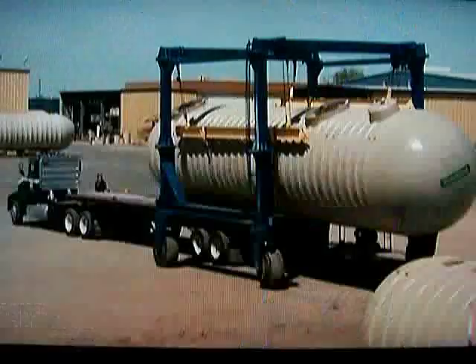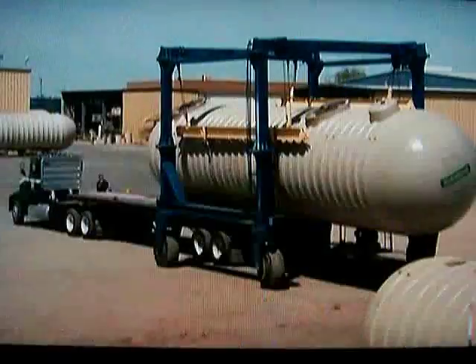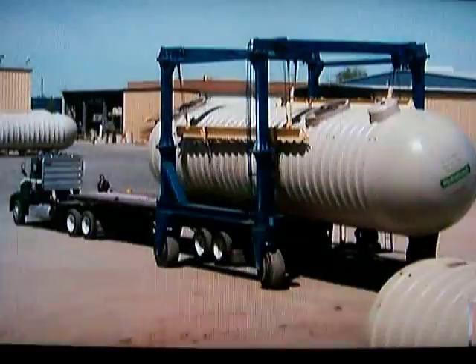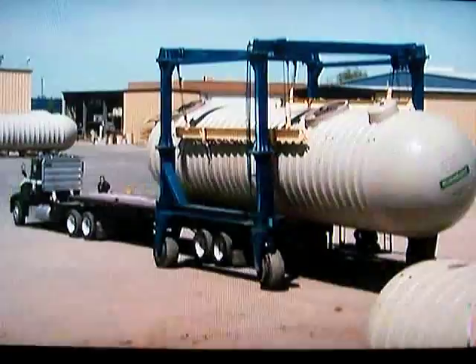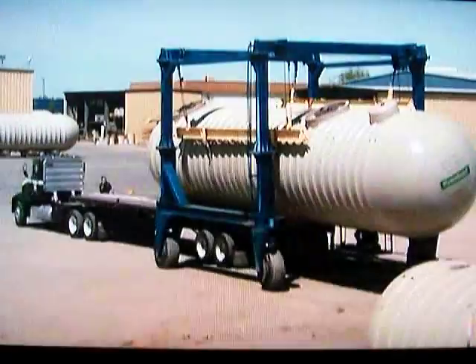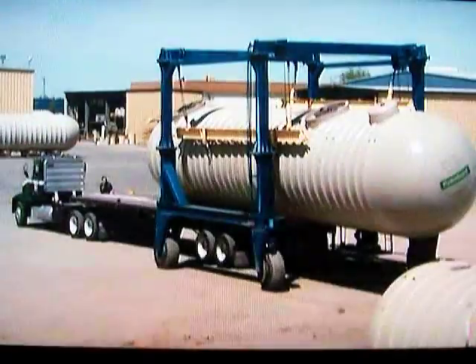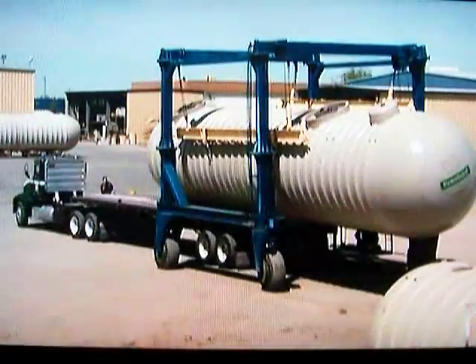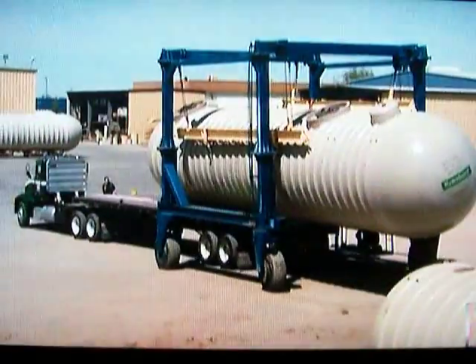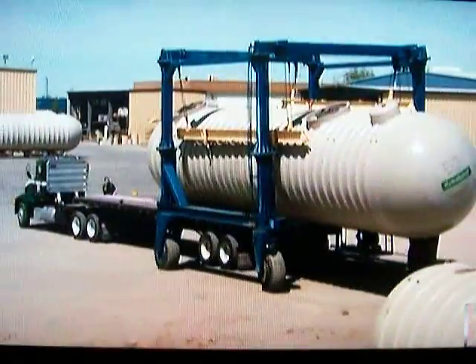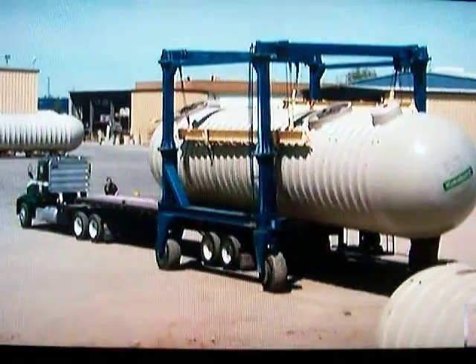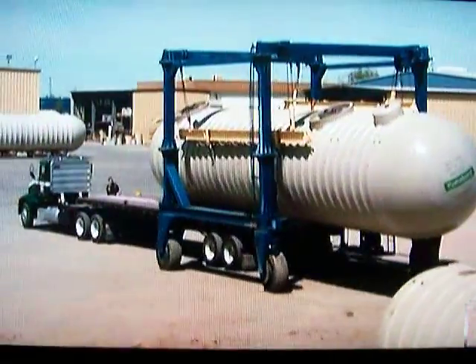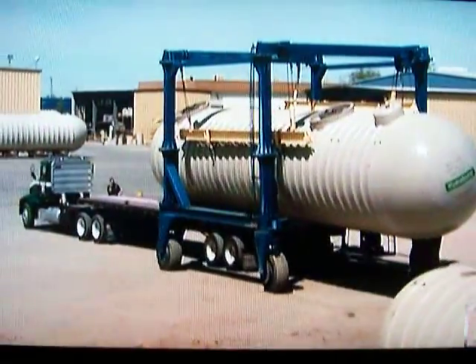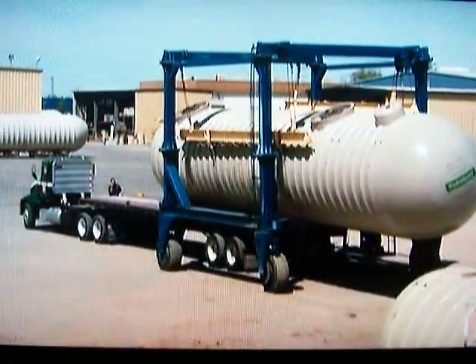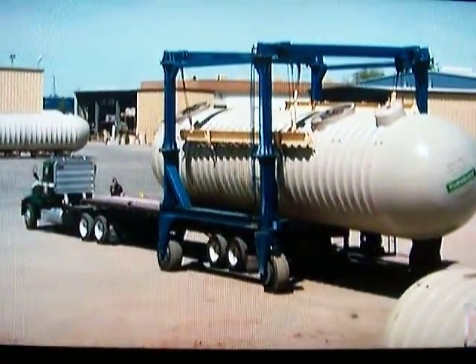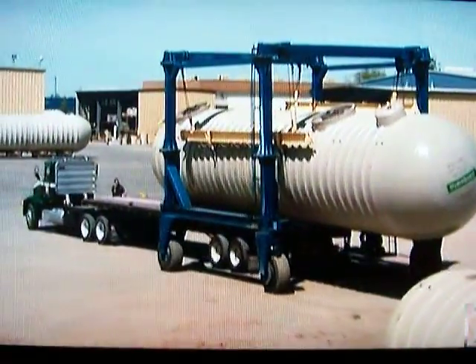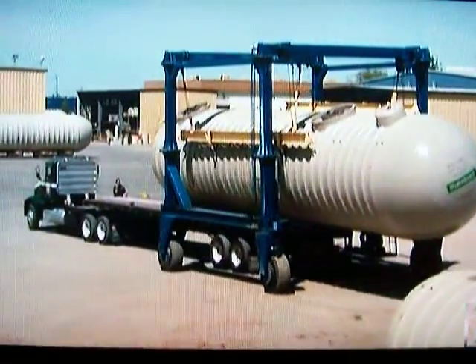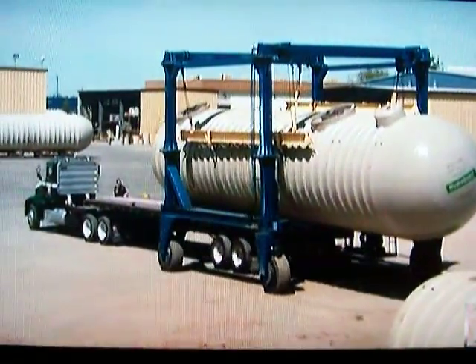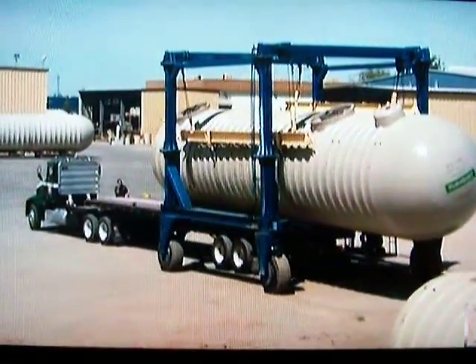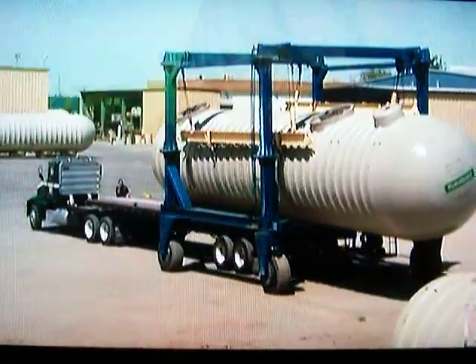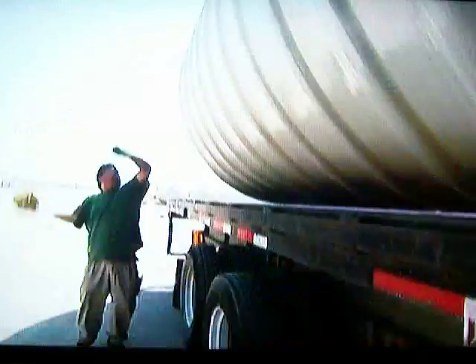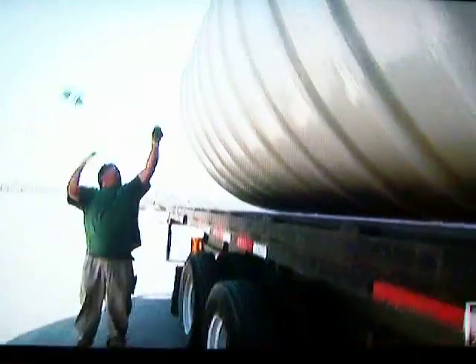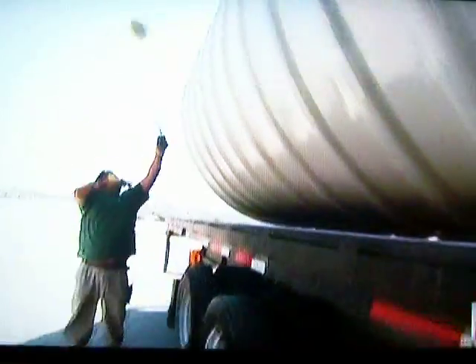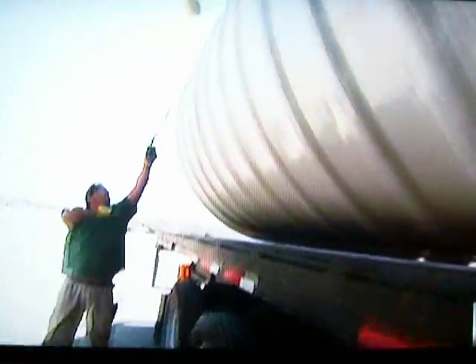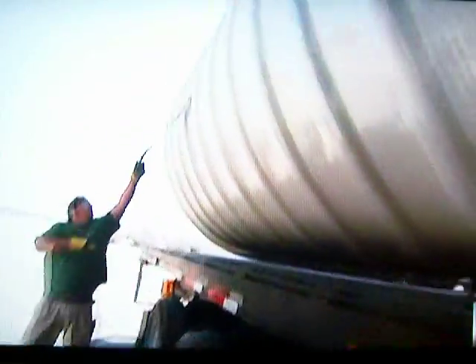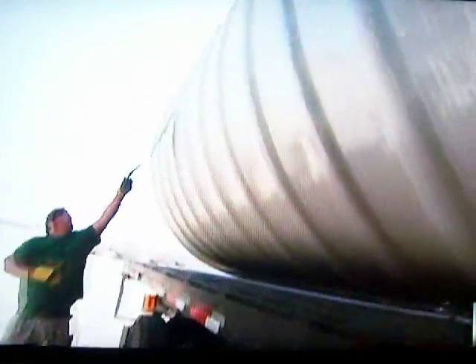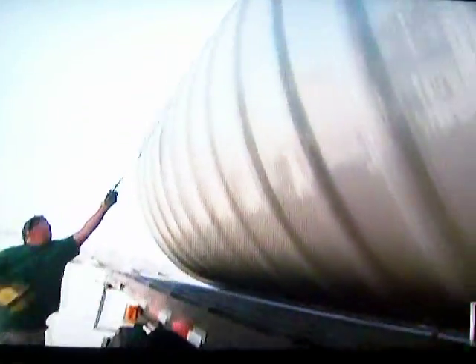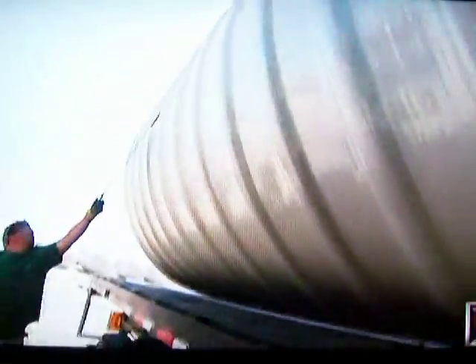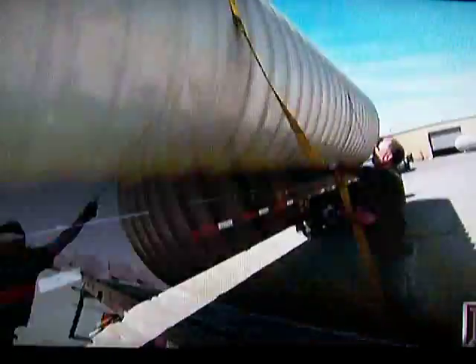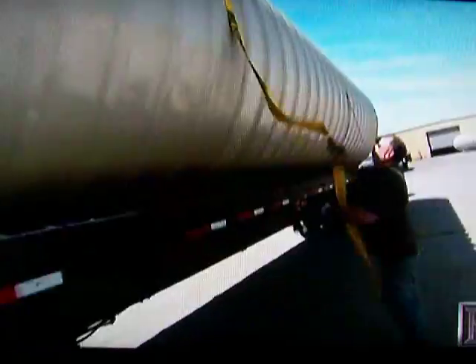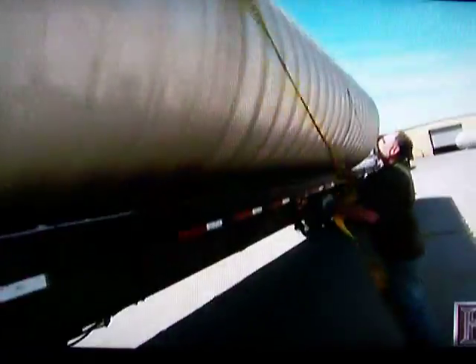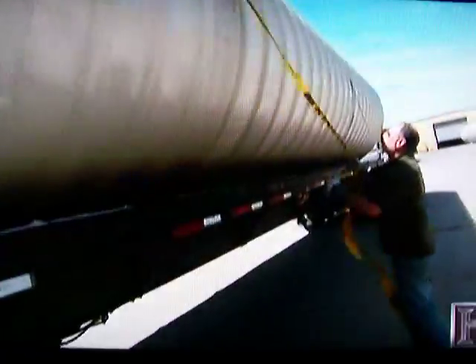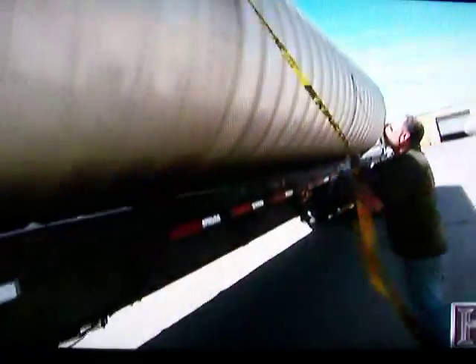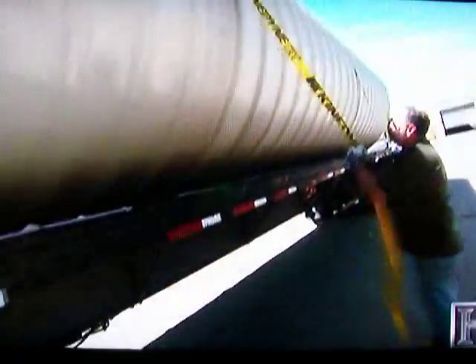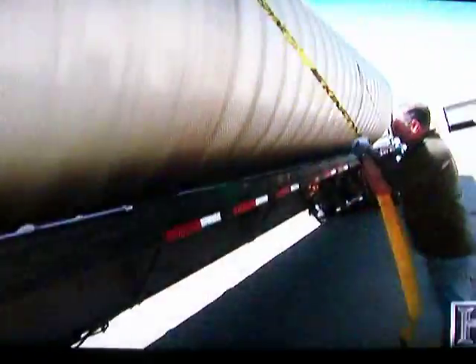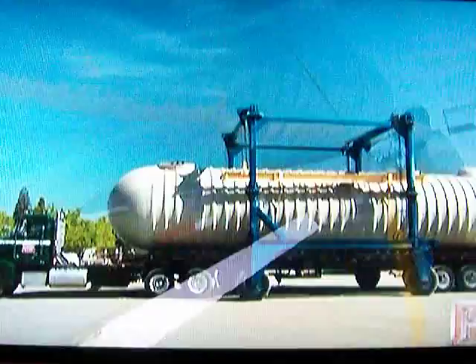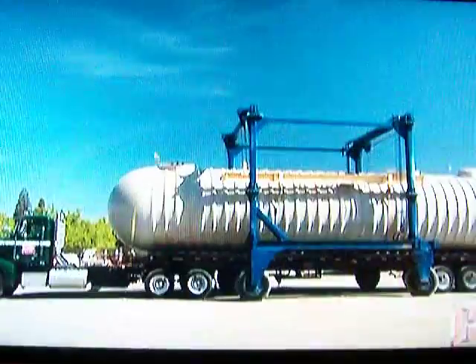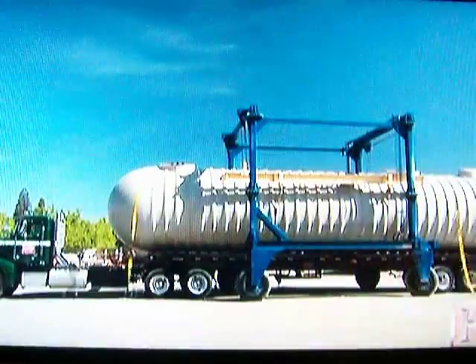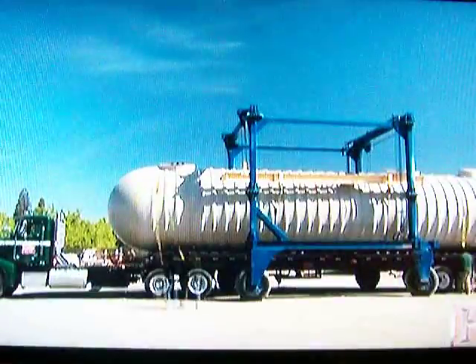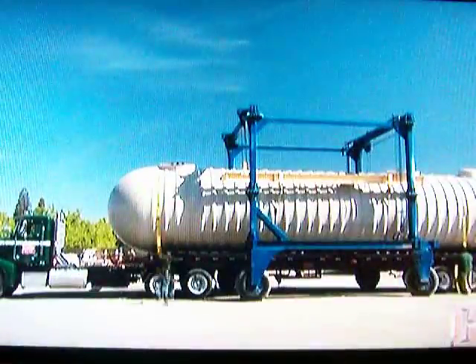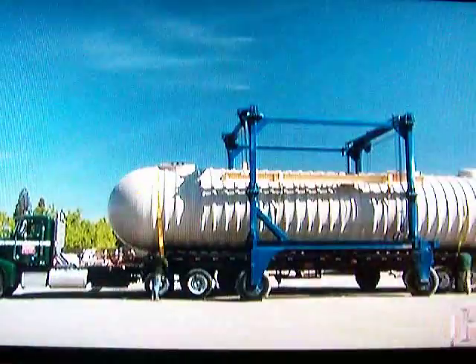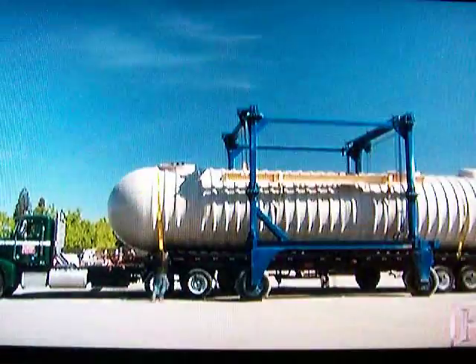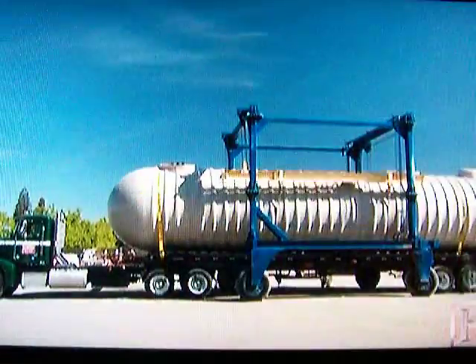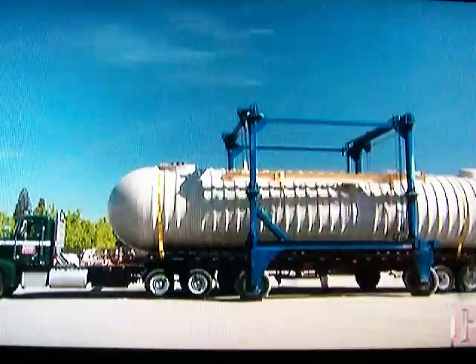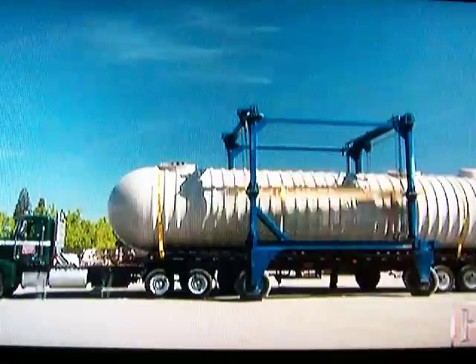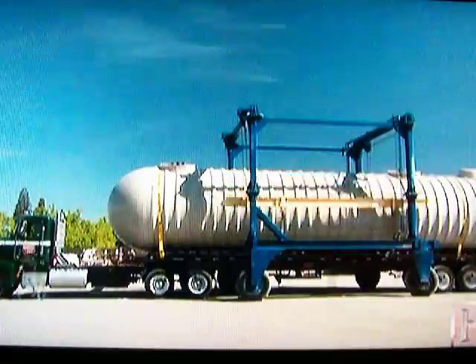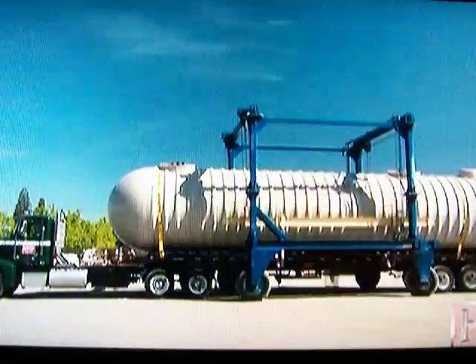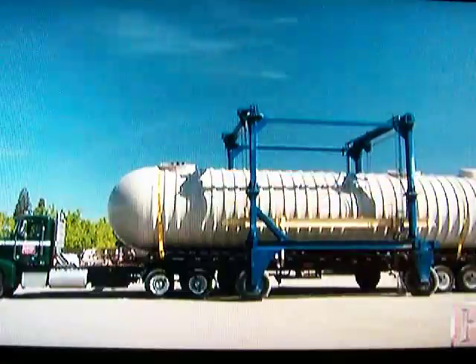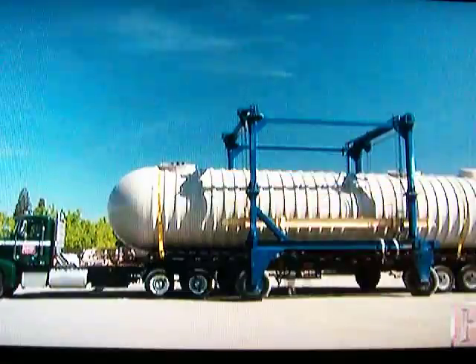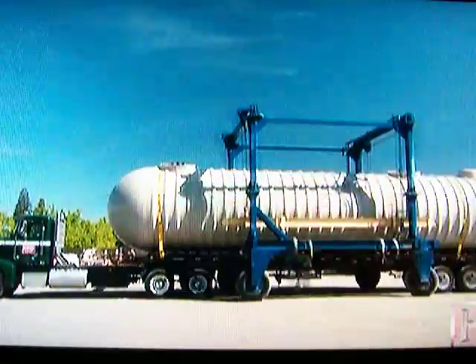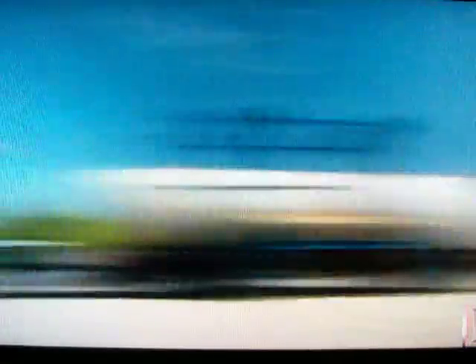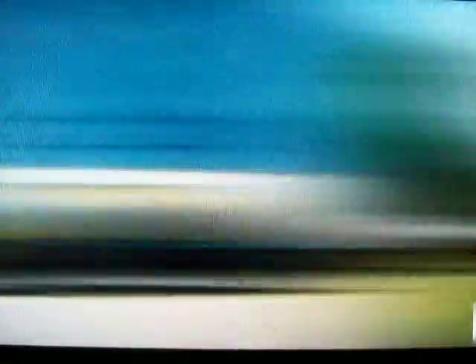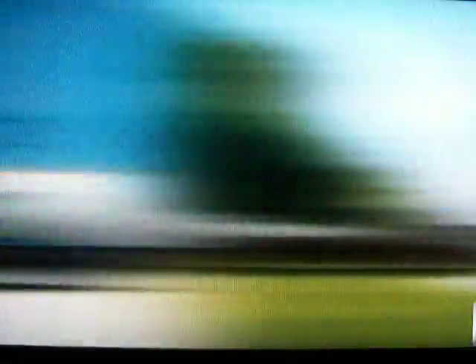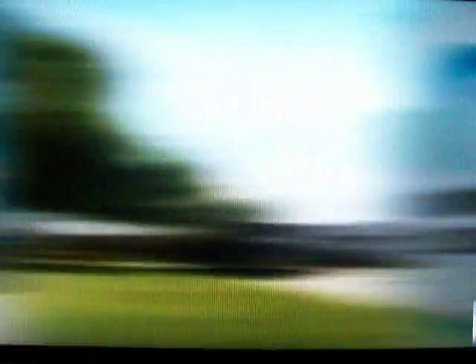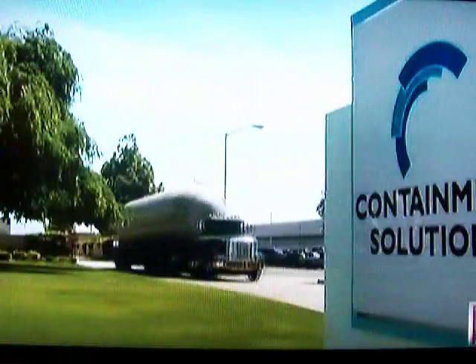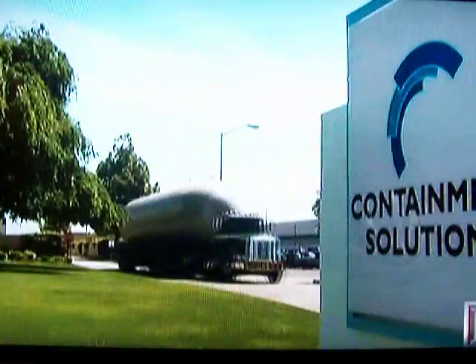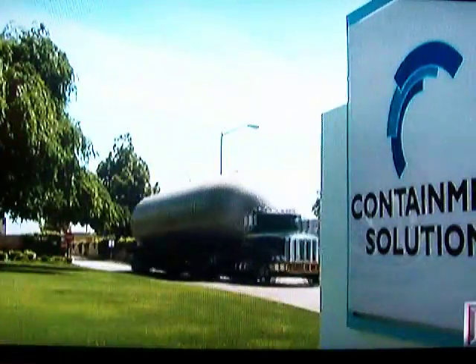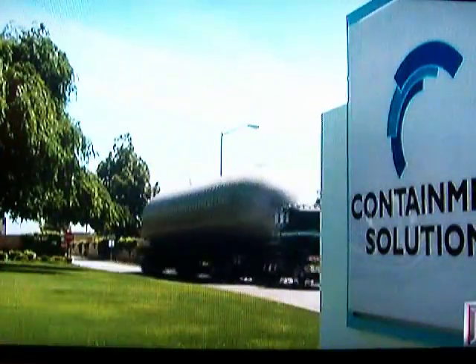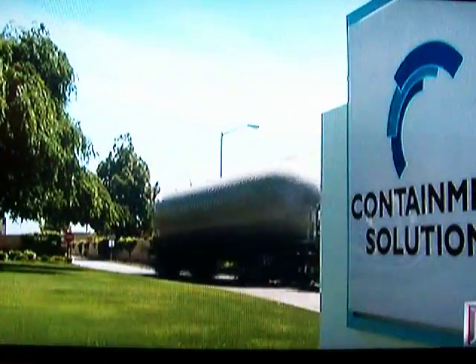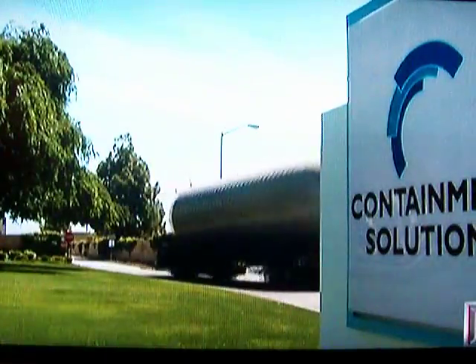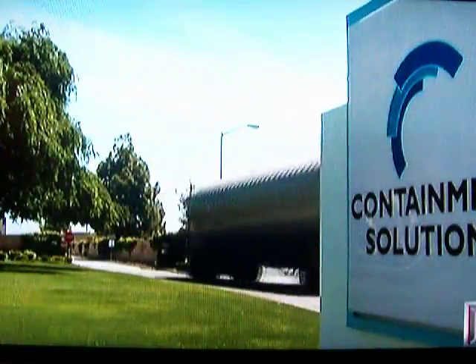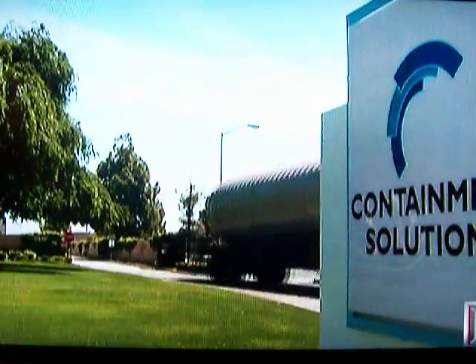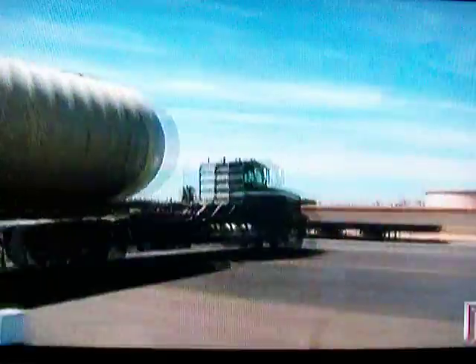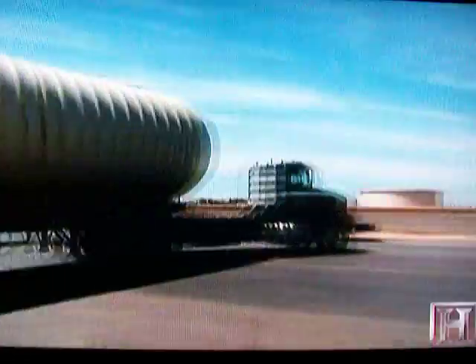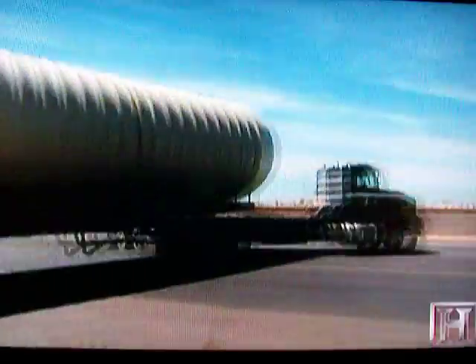In a kind of mechanical symbiosis, completed tanks make their way to the truck stop on the beds of trucks.